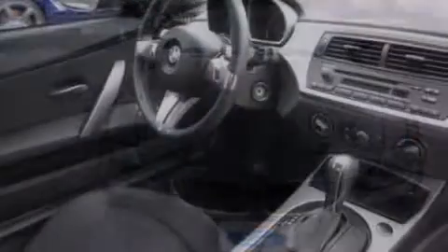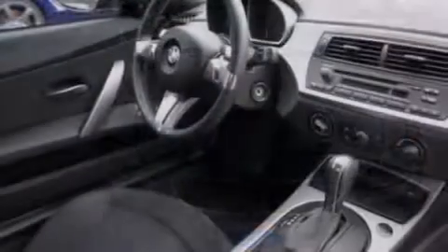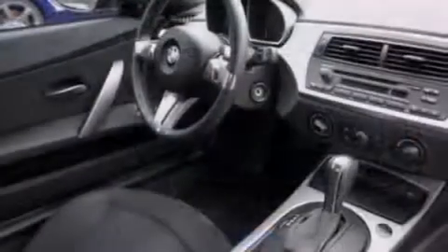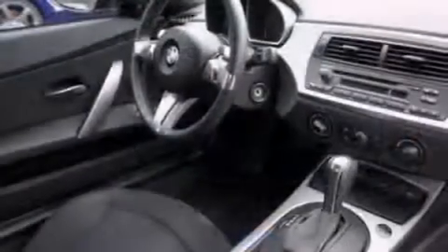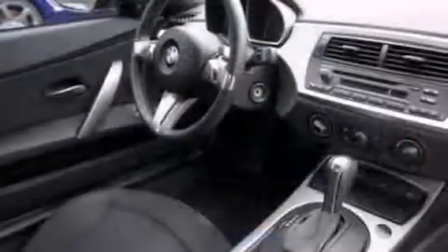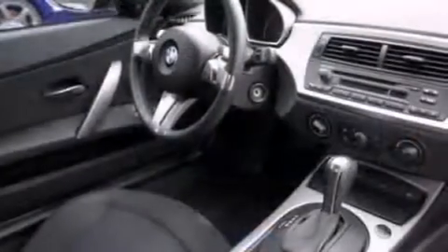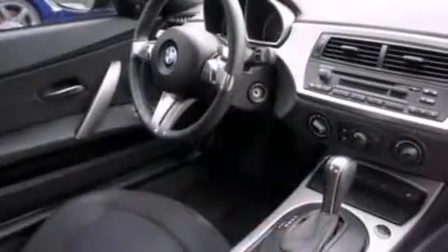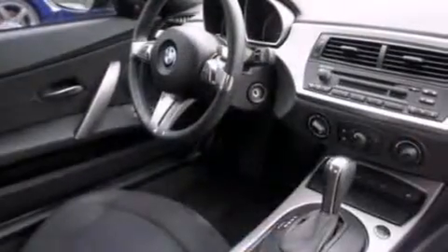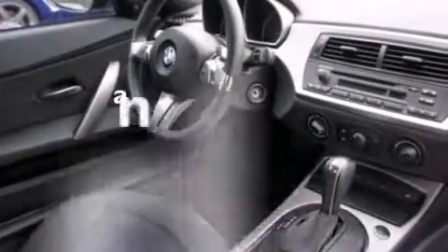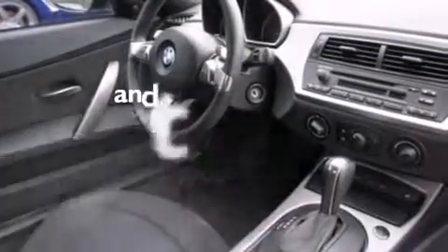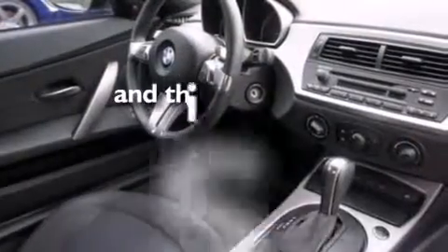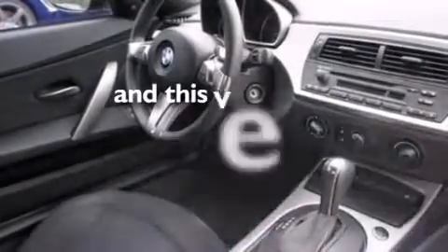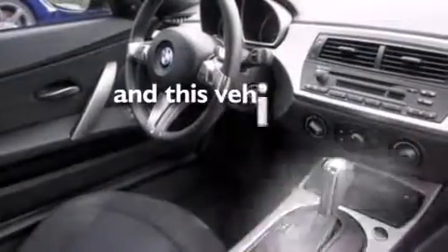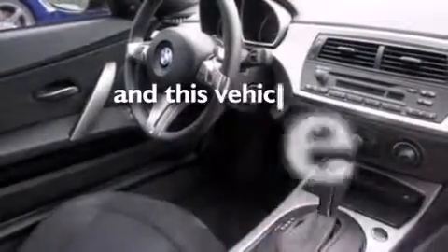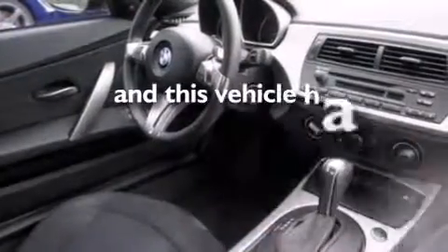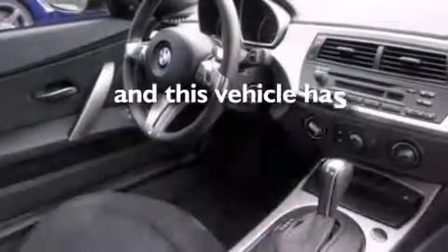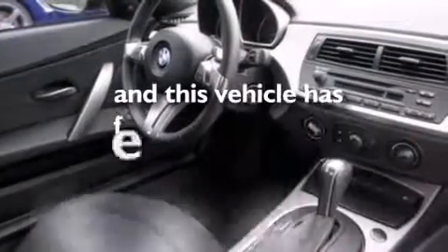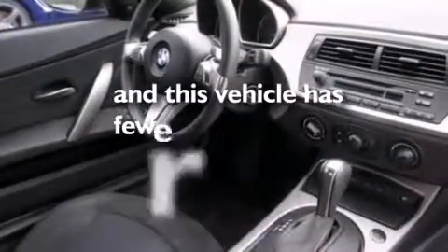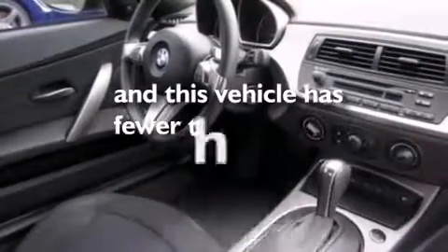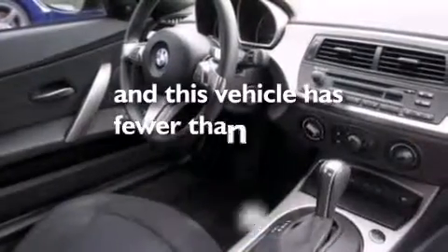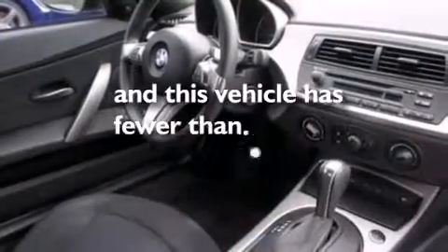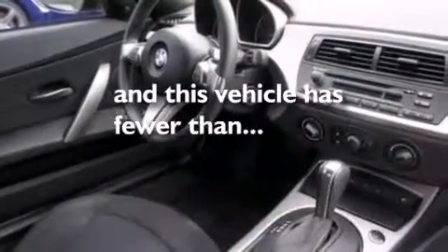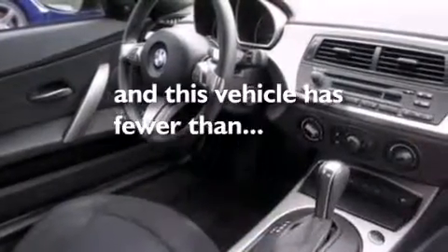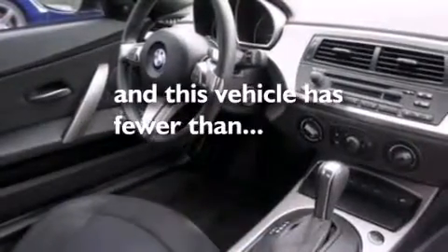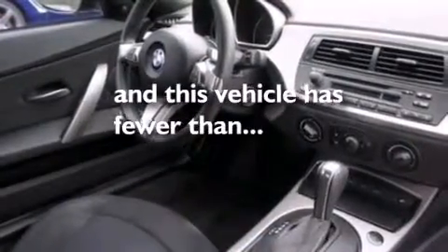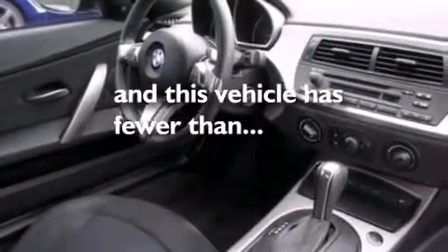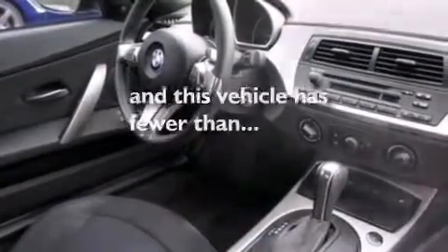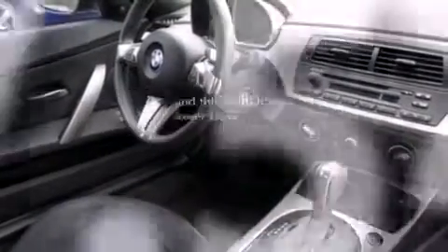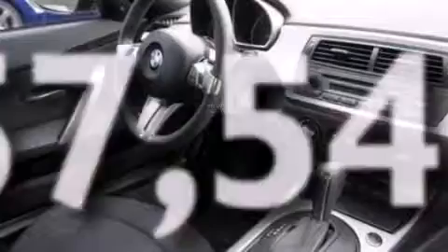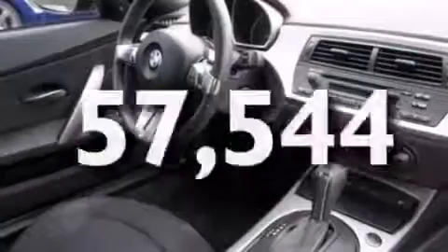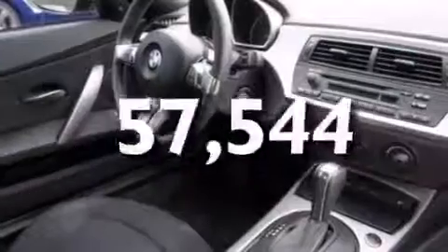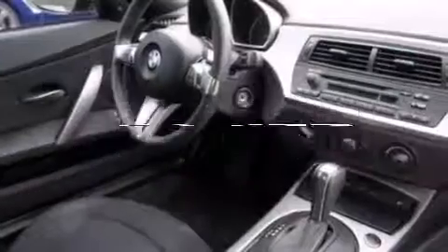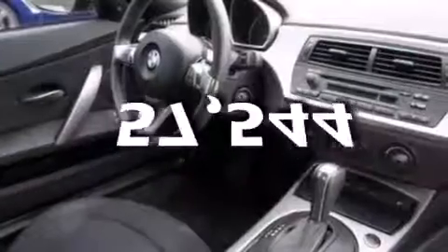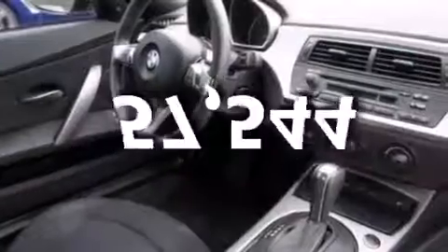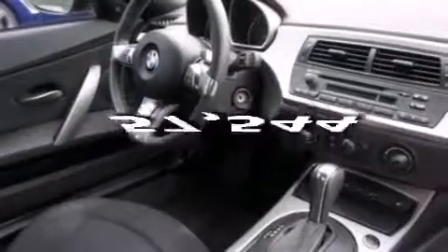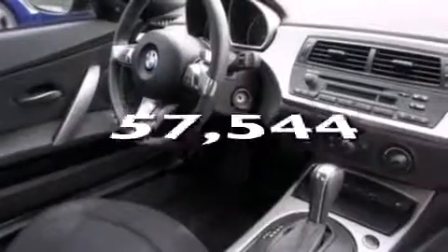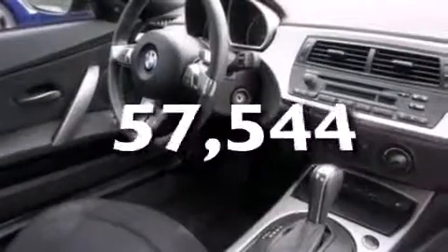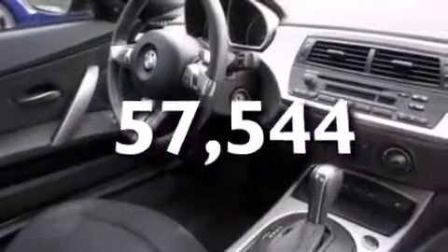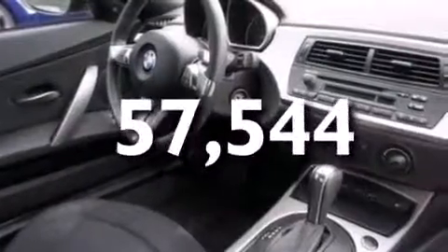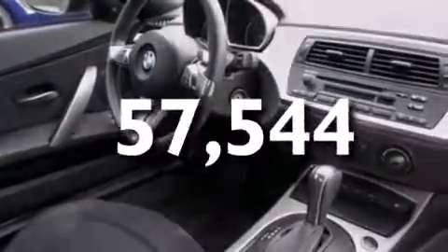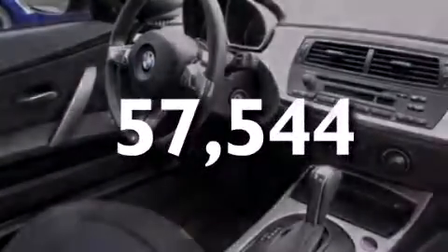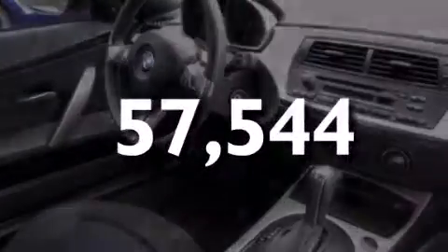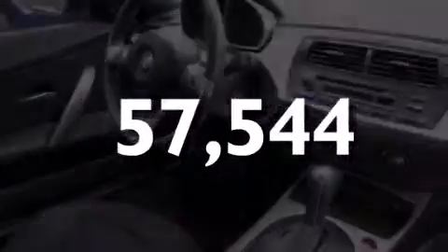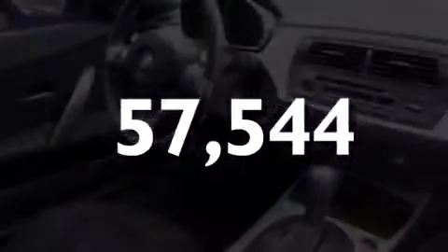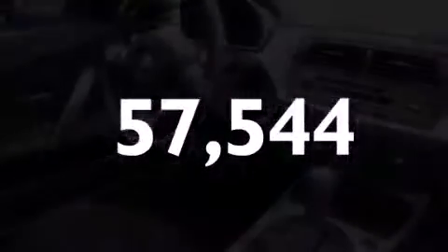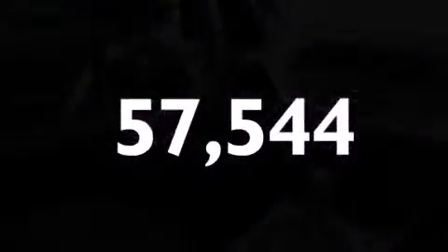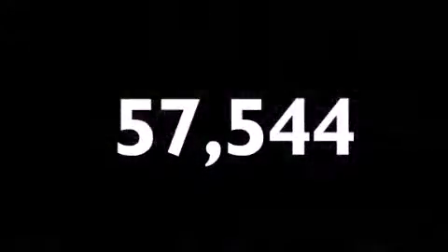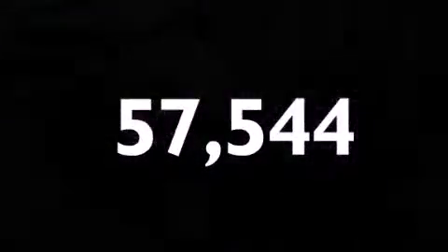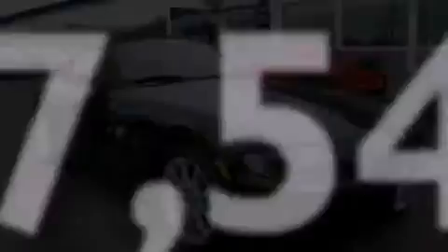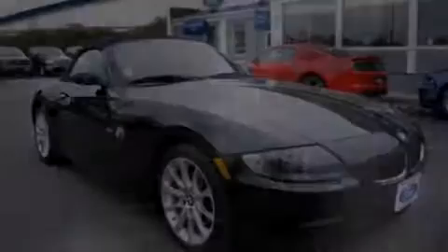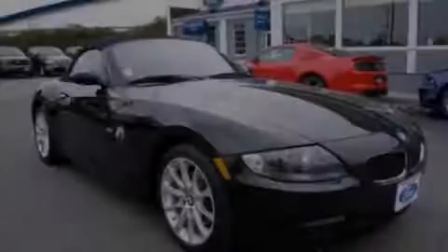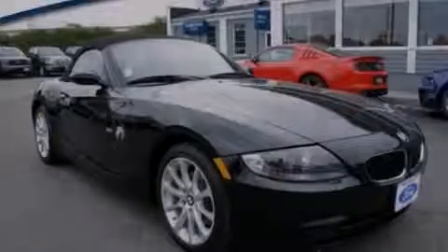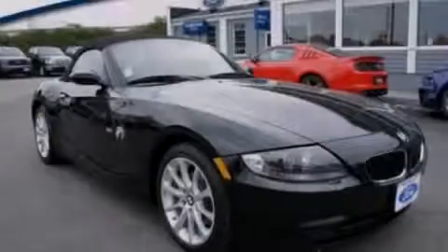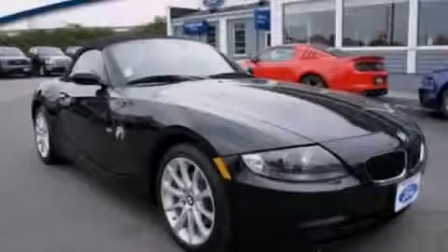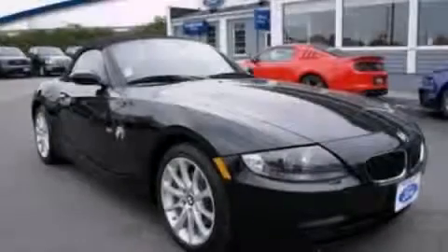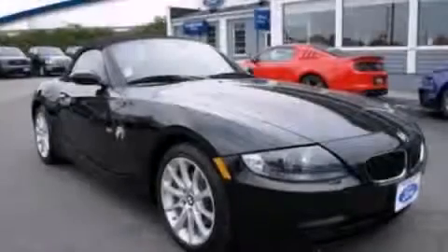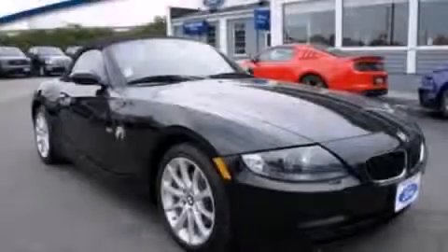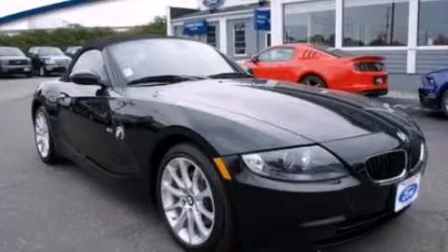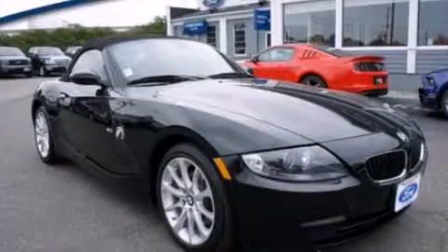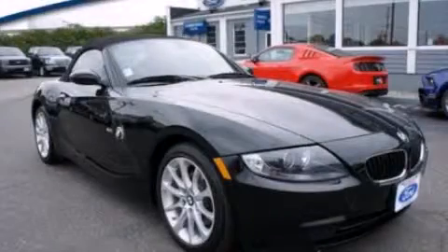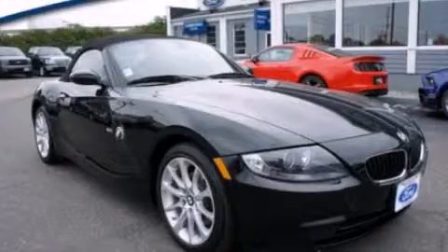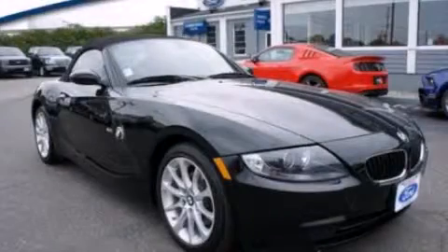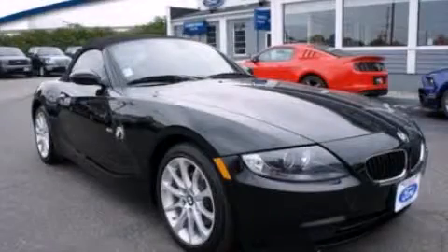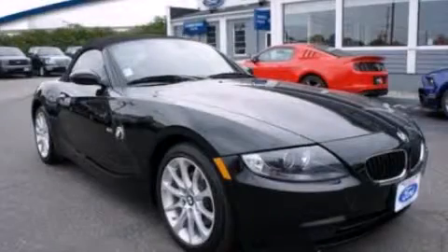This vehicle has fewer than 58,000 miles on the odometer. Stop by today and test drive this vehicle for yourself.